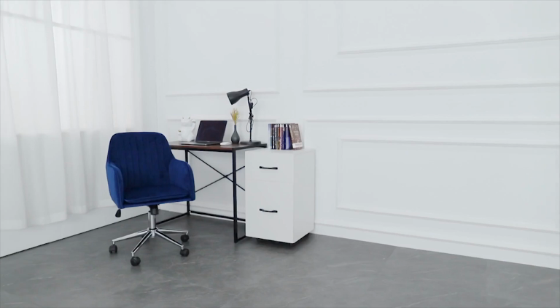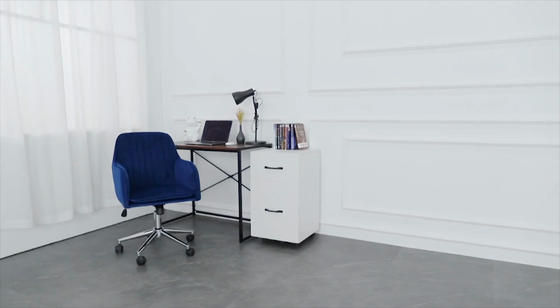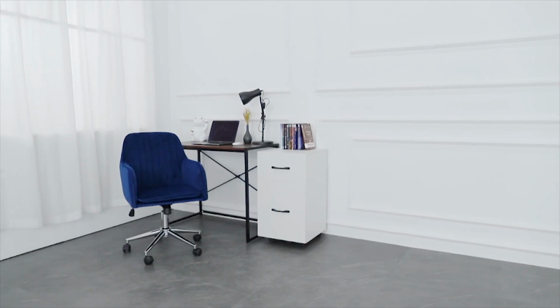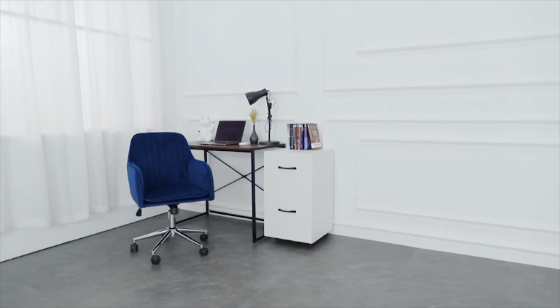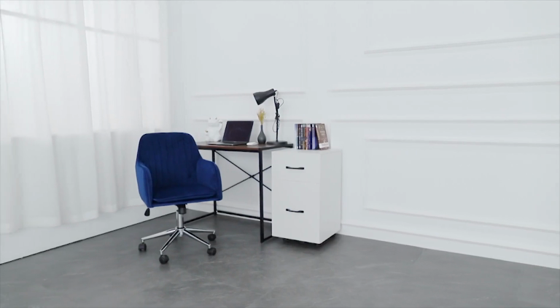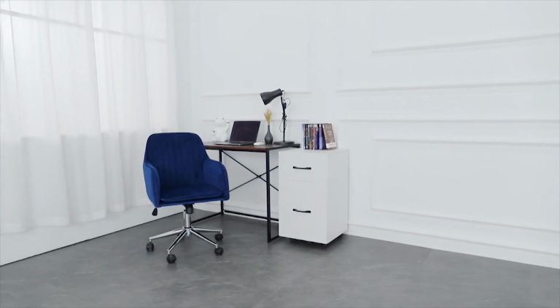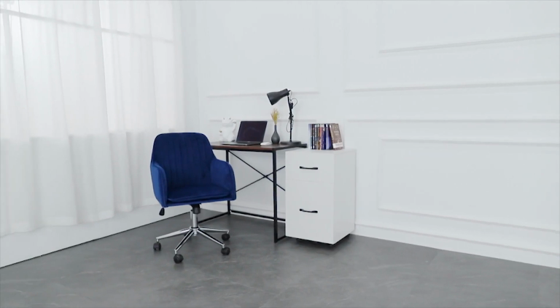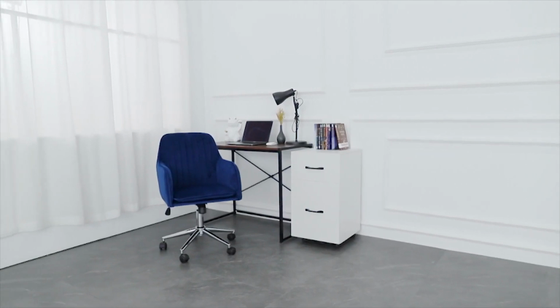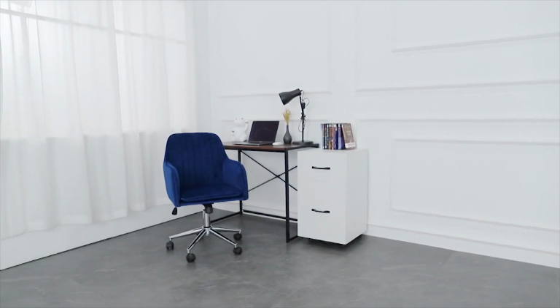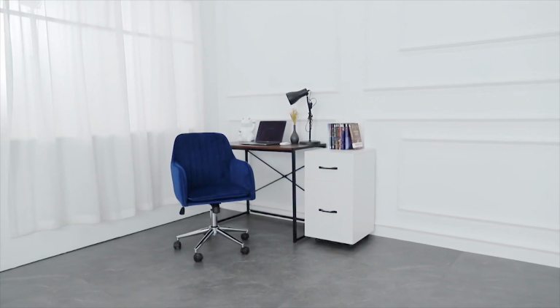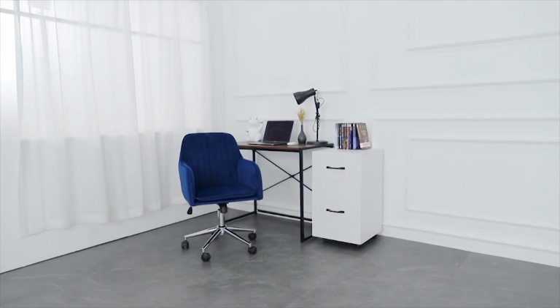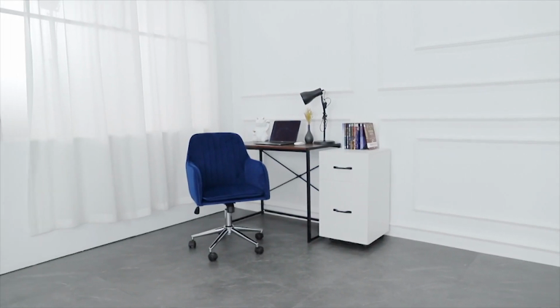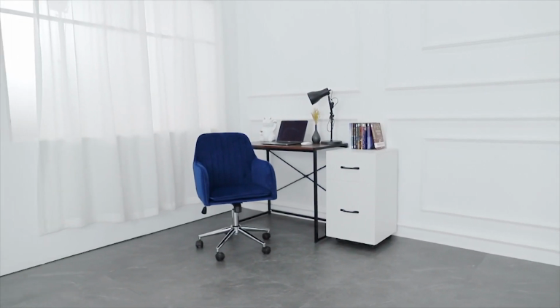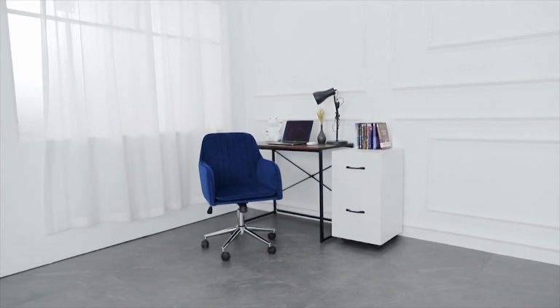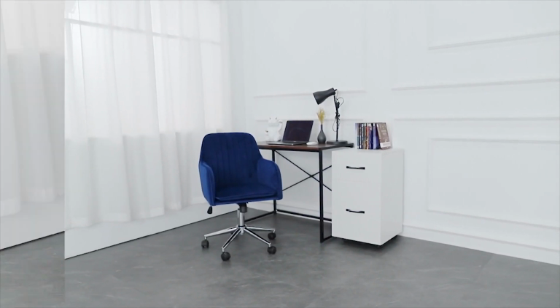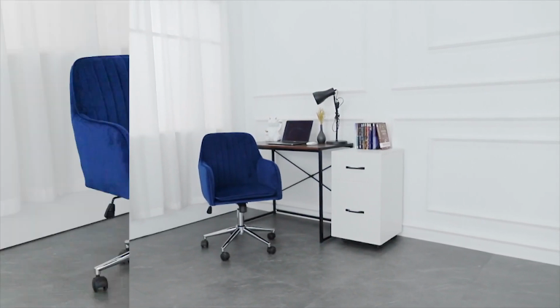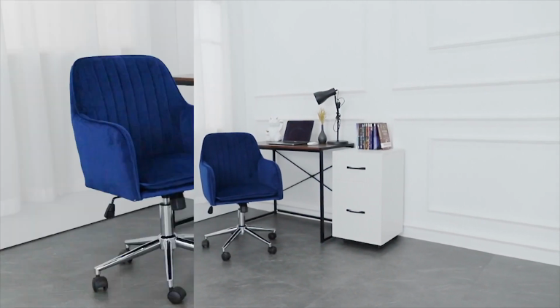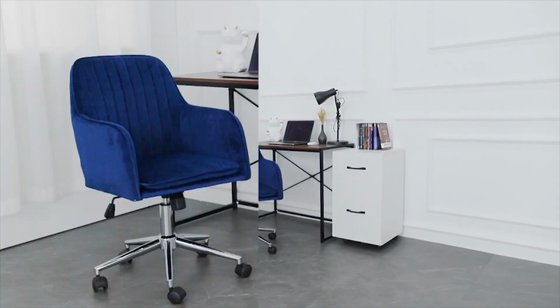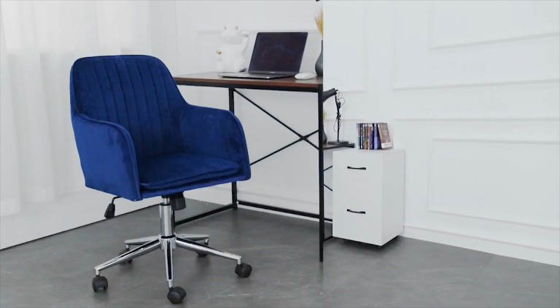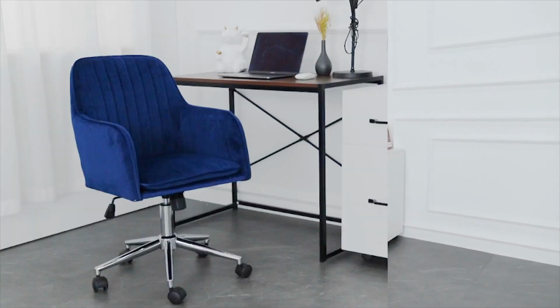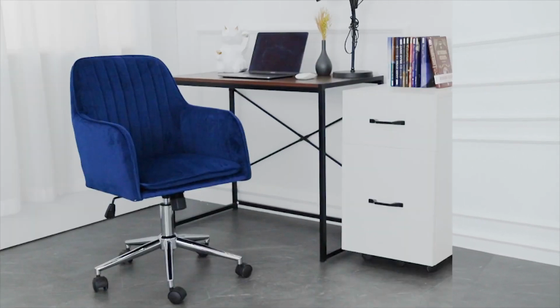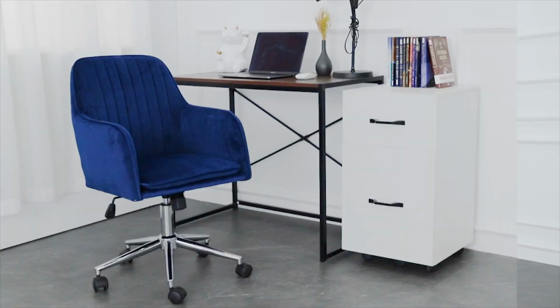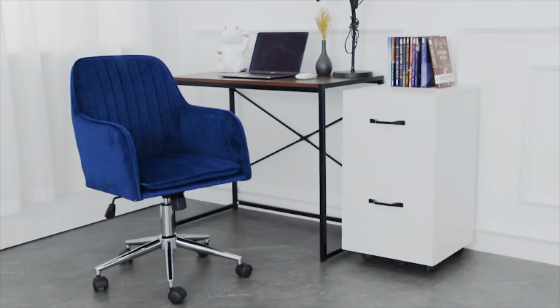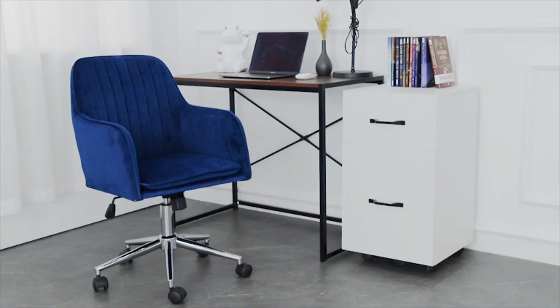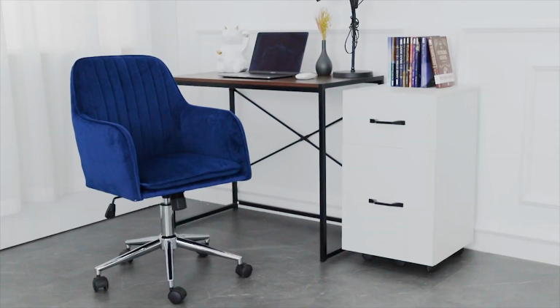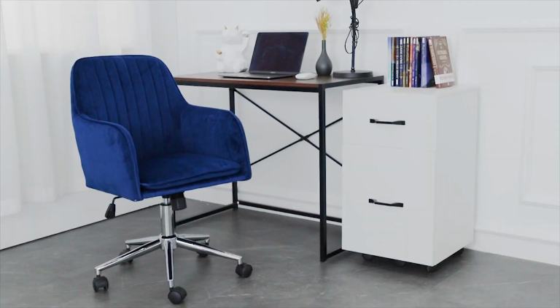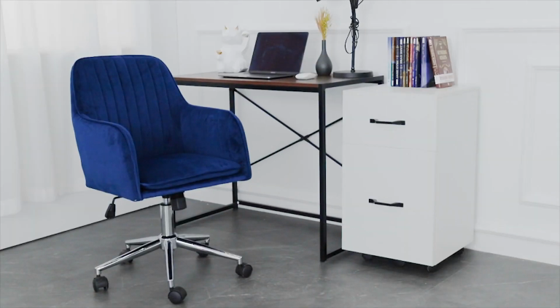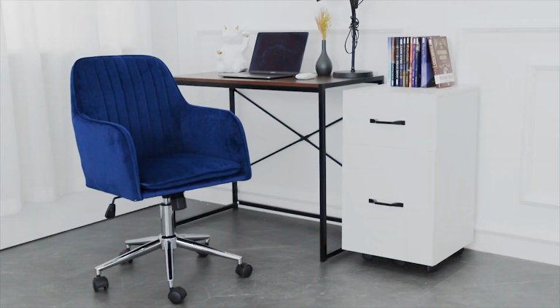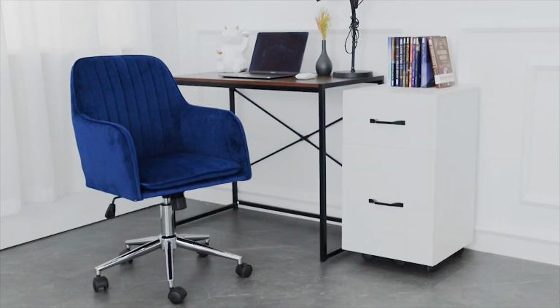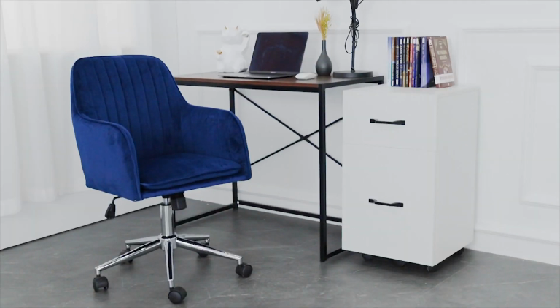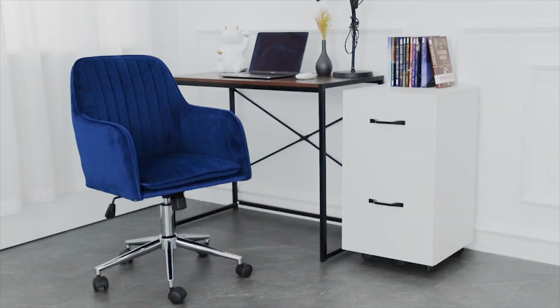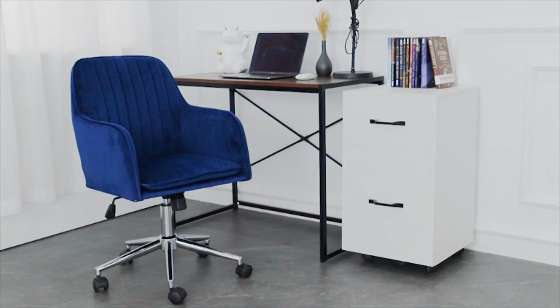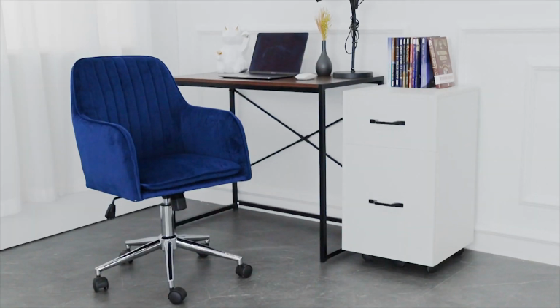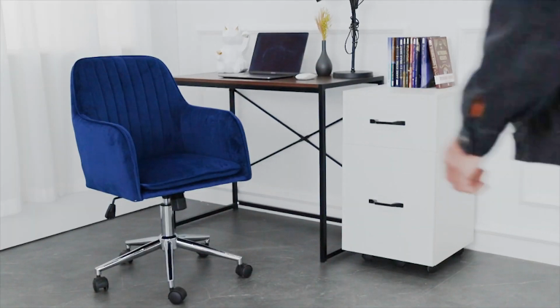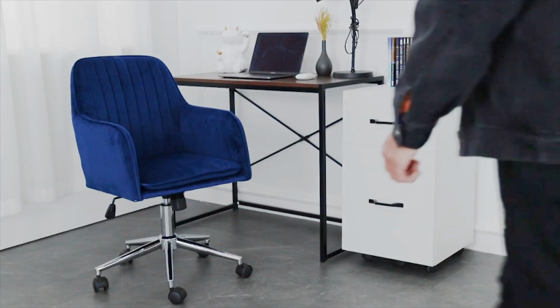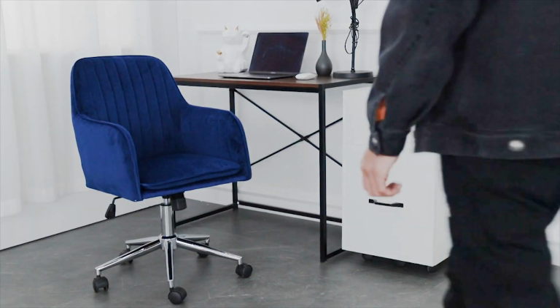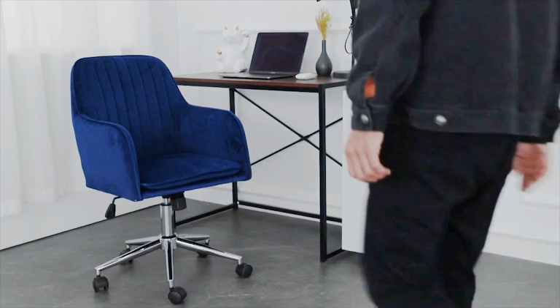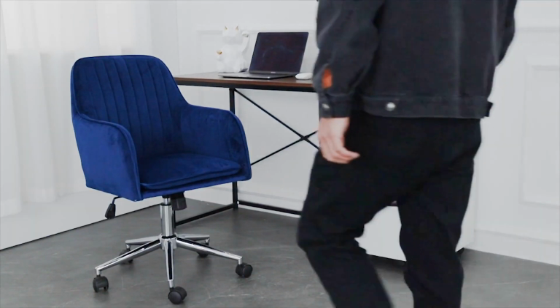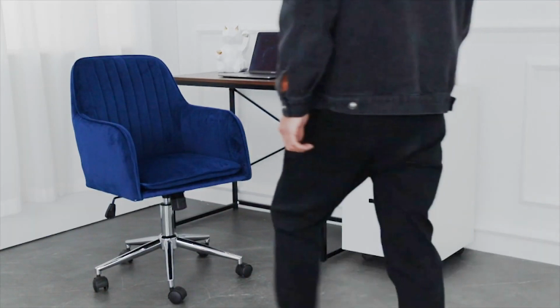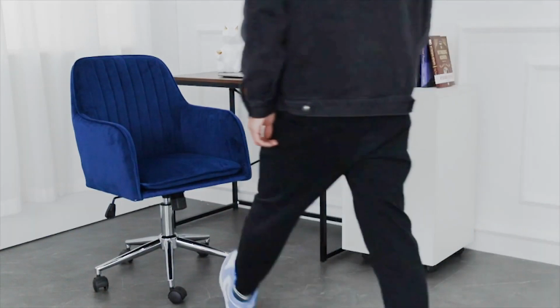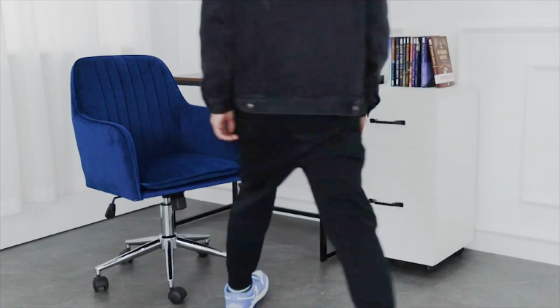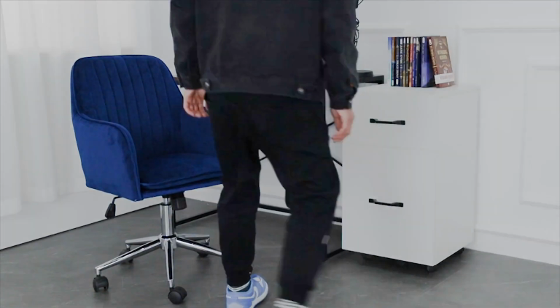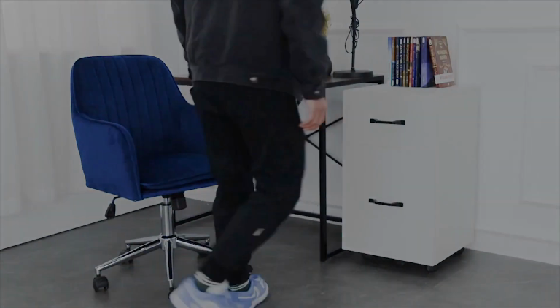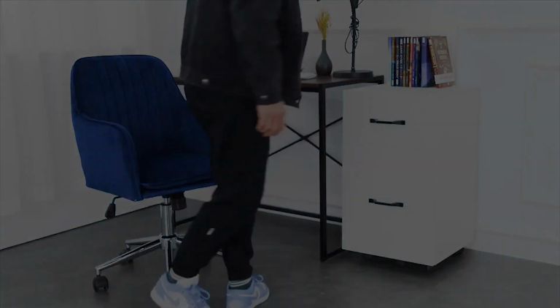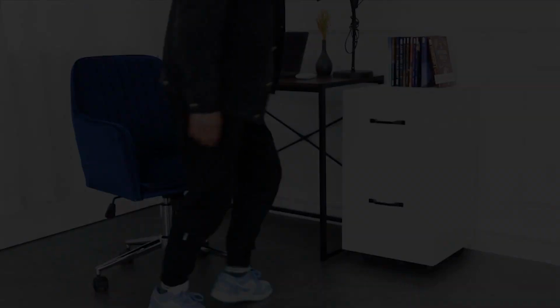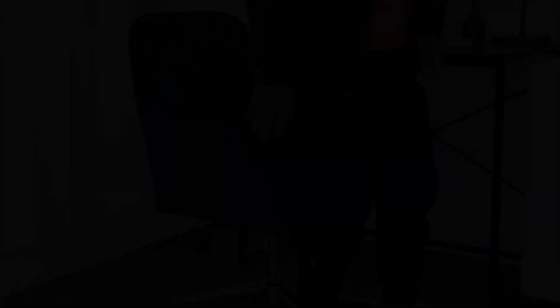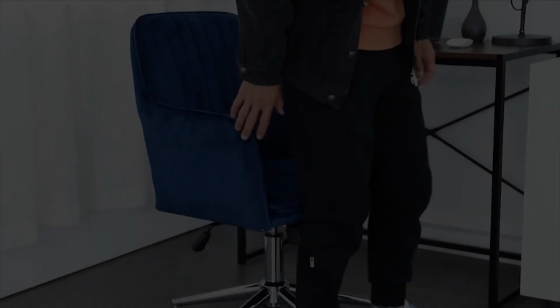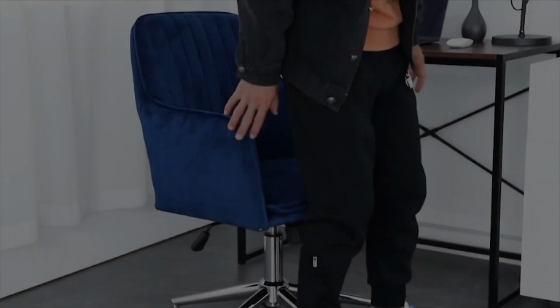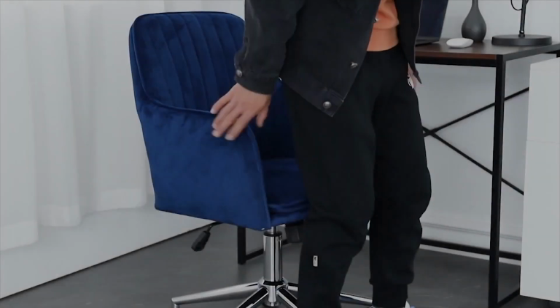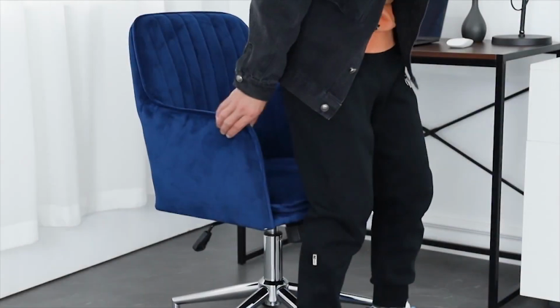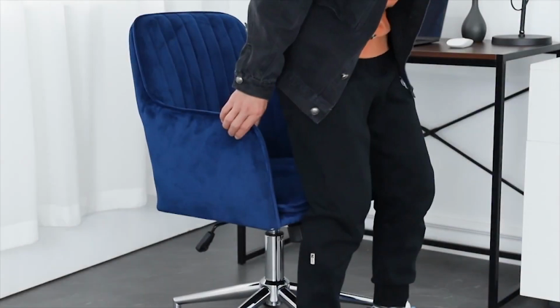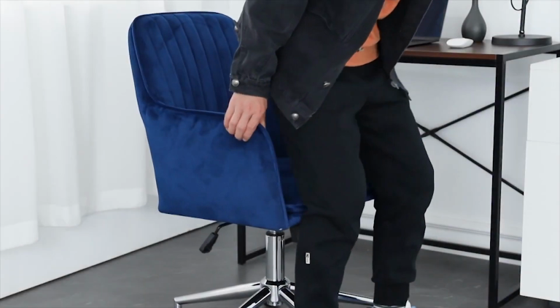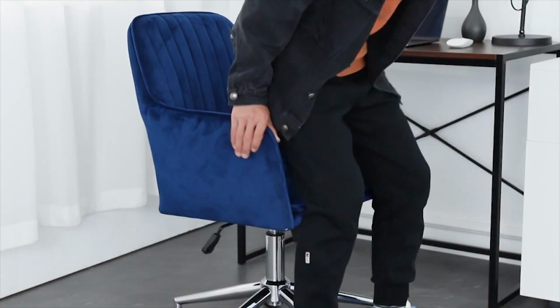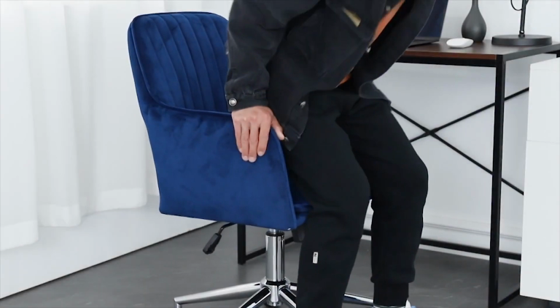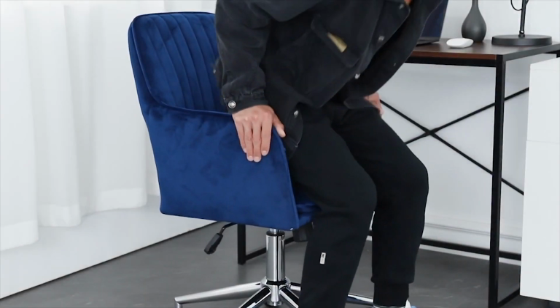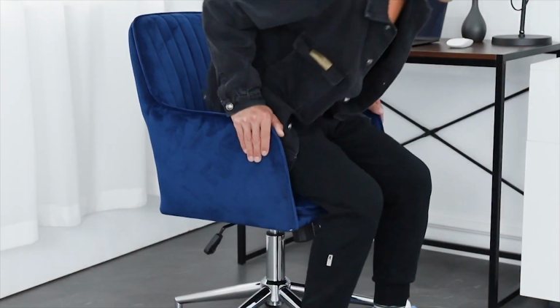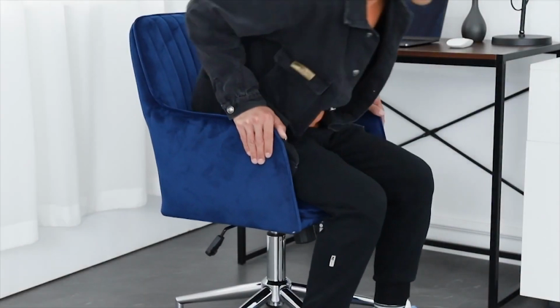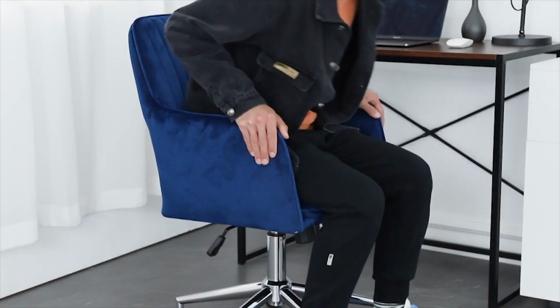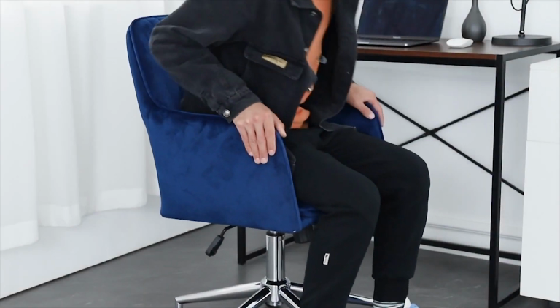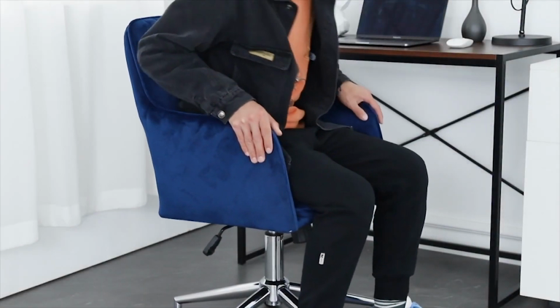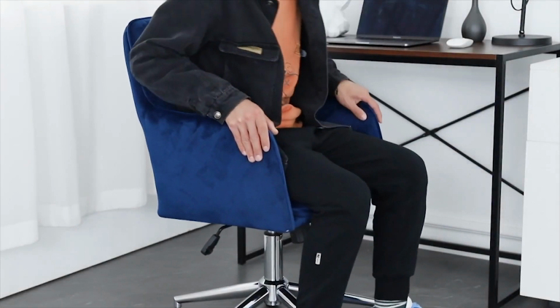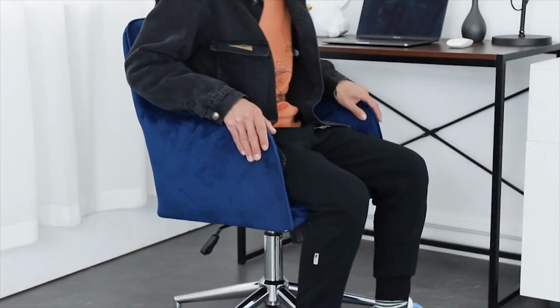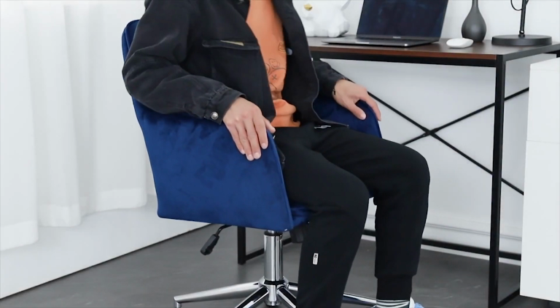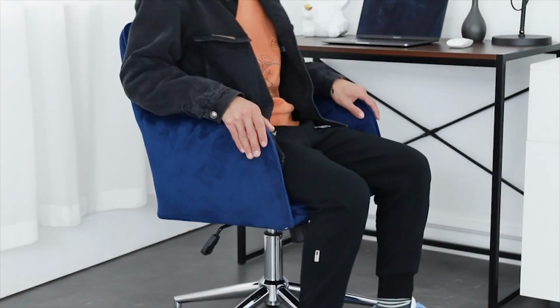Hello, this is a flannel chair suitable for home and office. This chair is amazing. Now everyone can come to learn about this office chair with me.